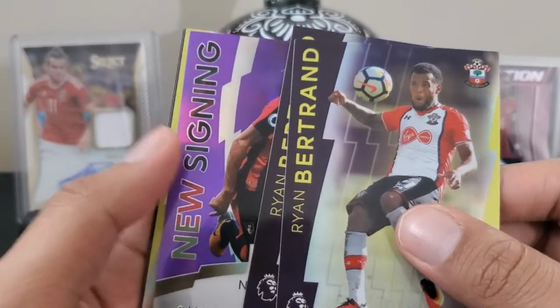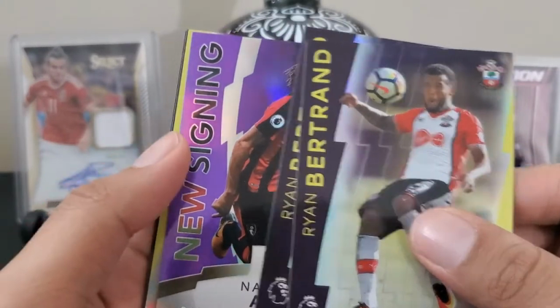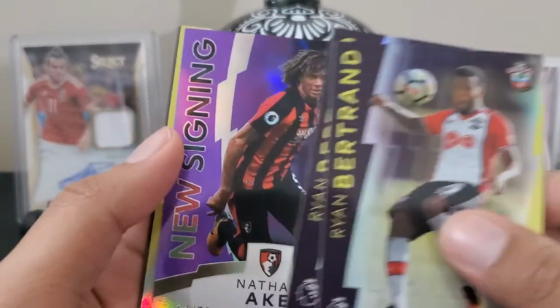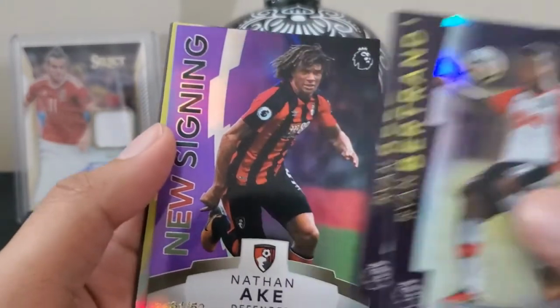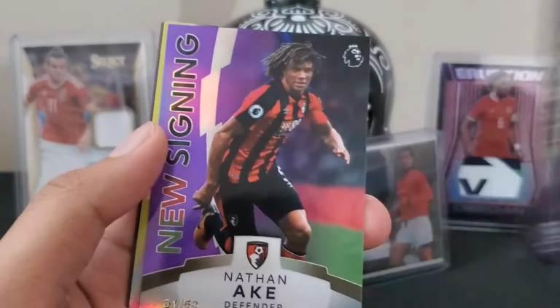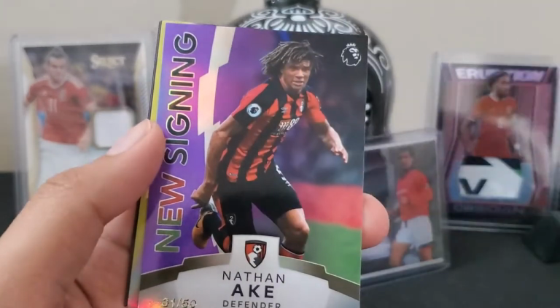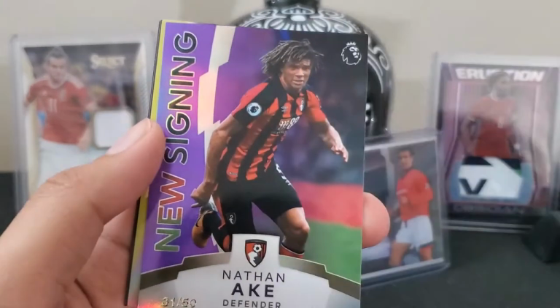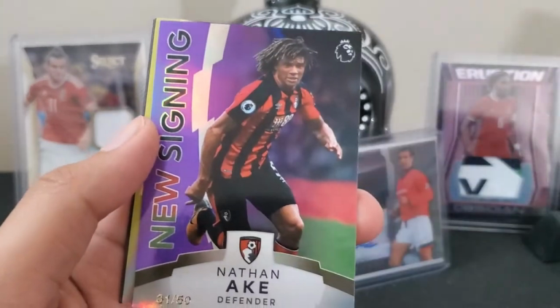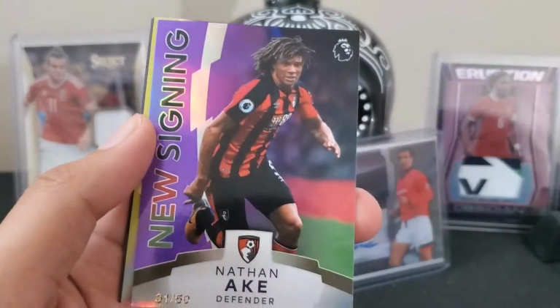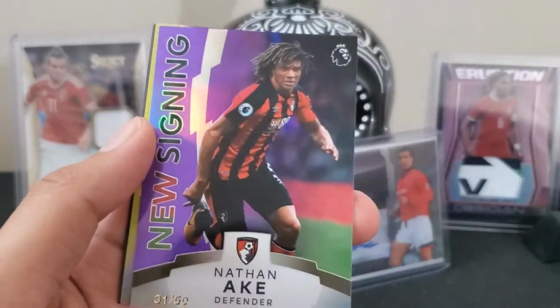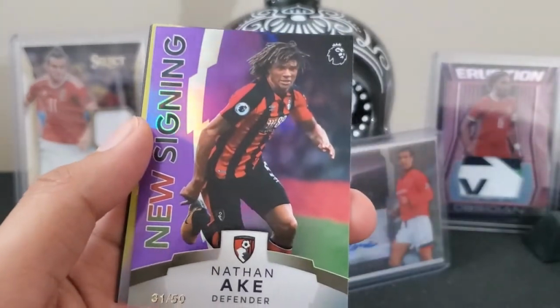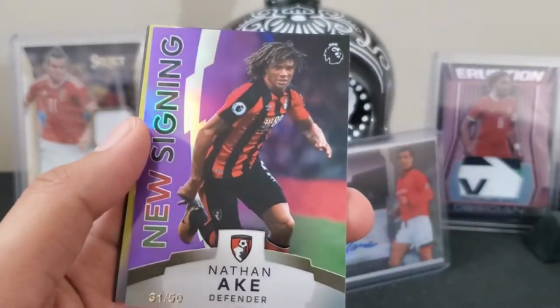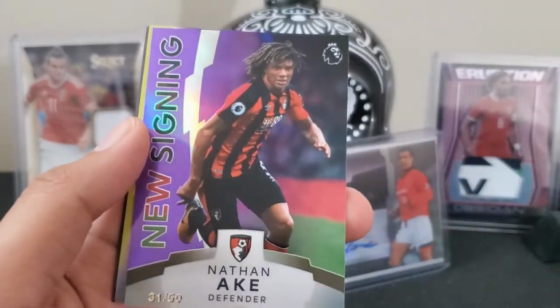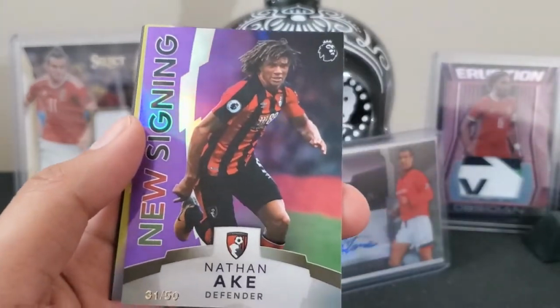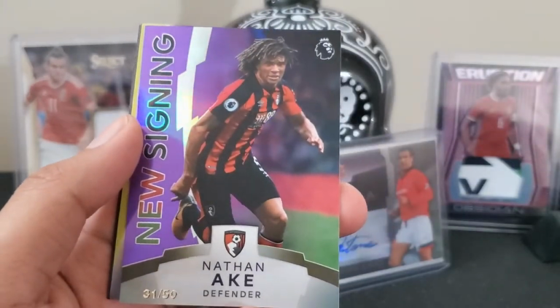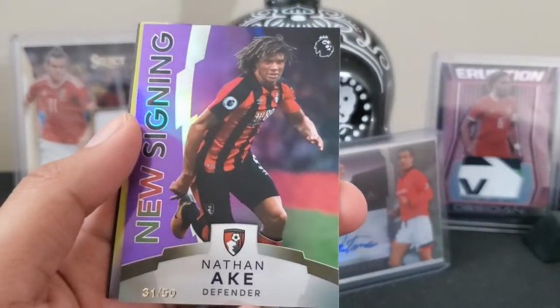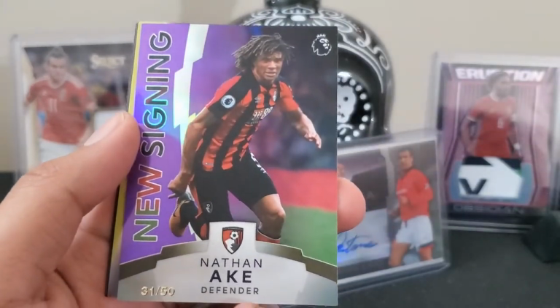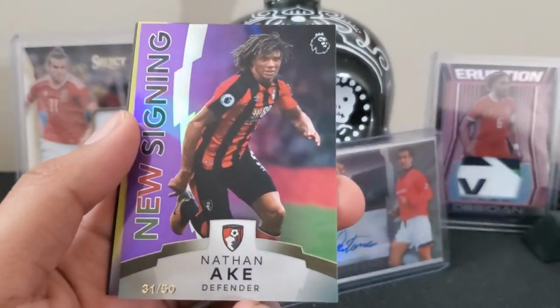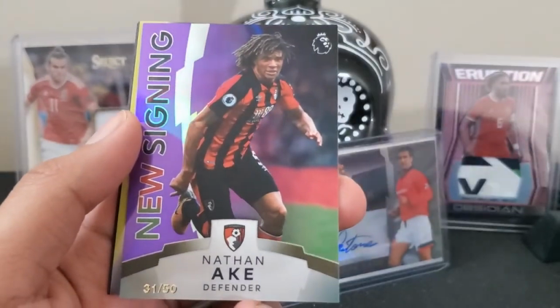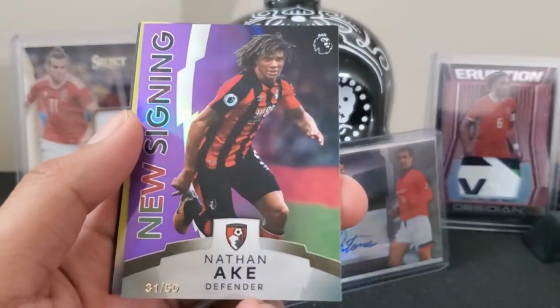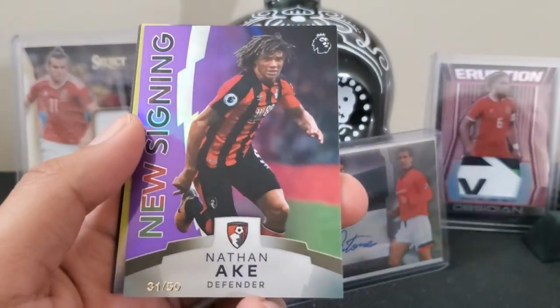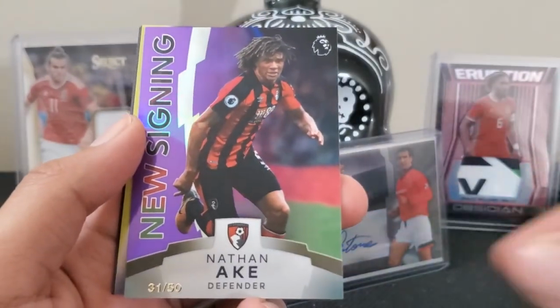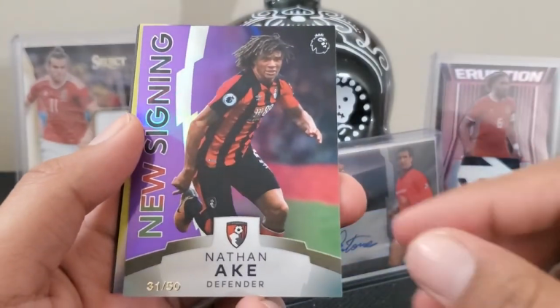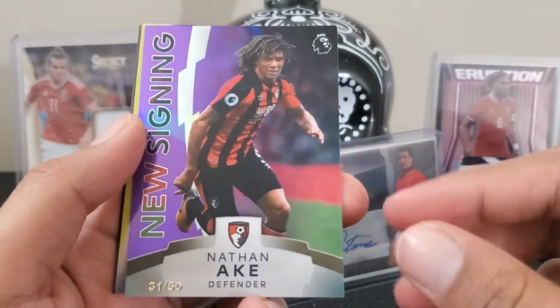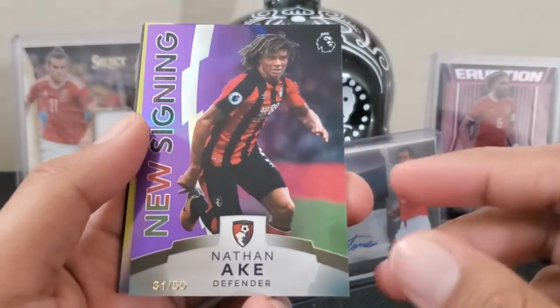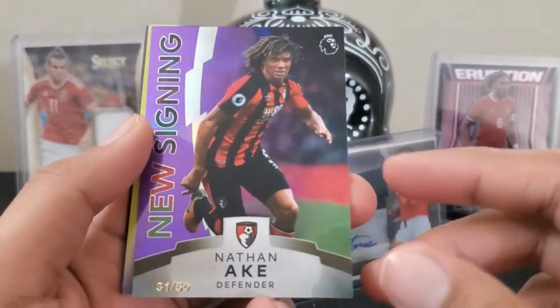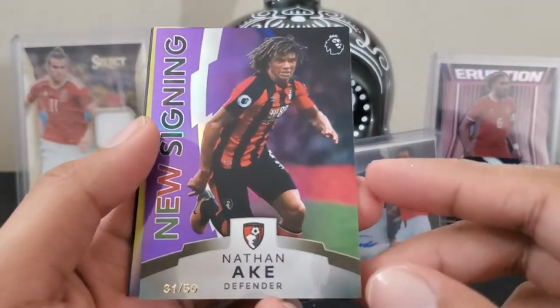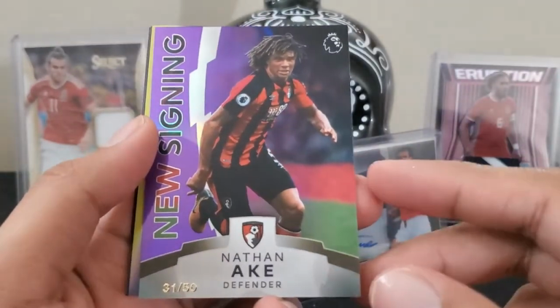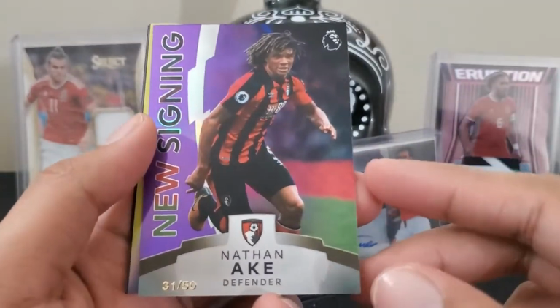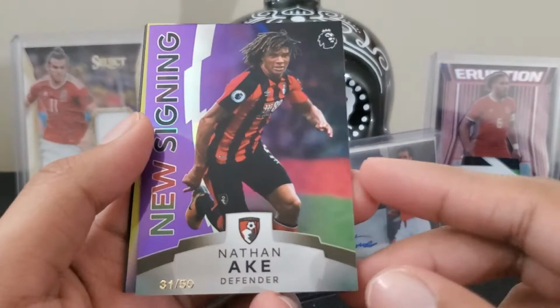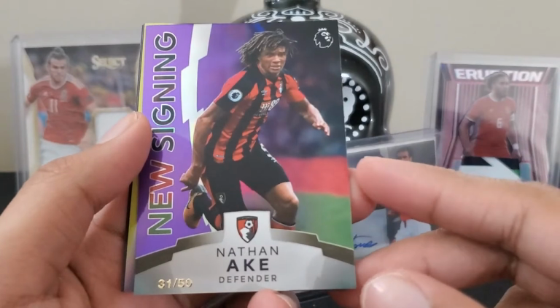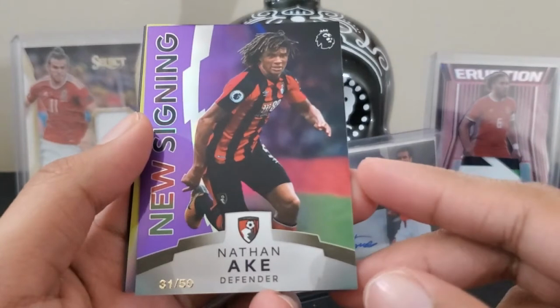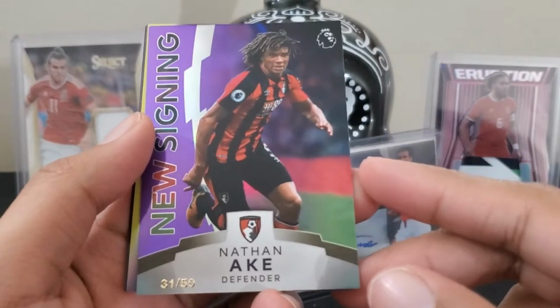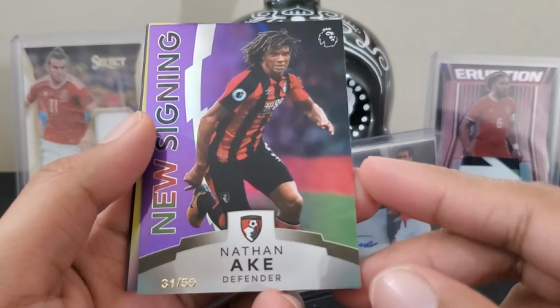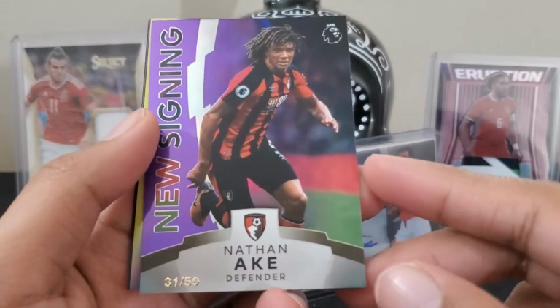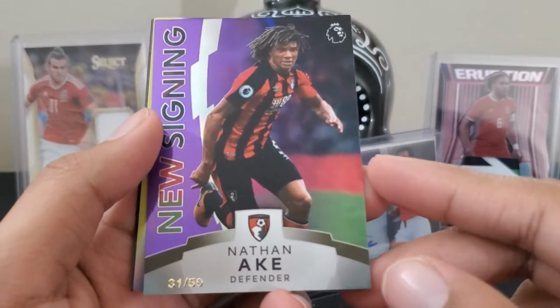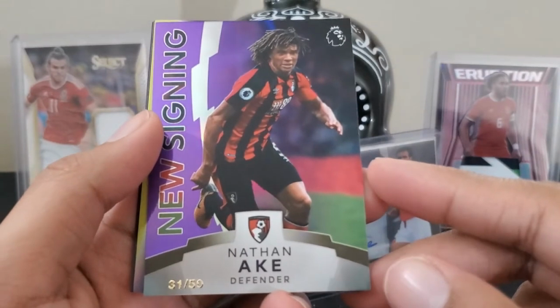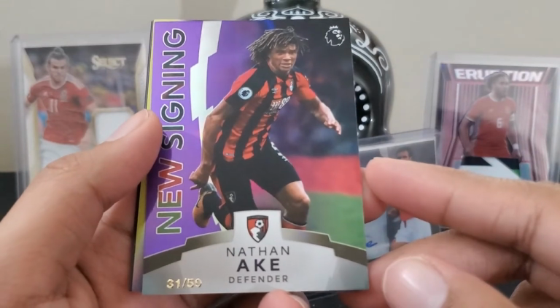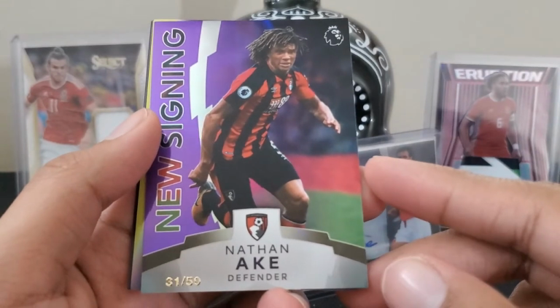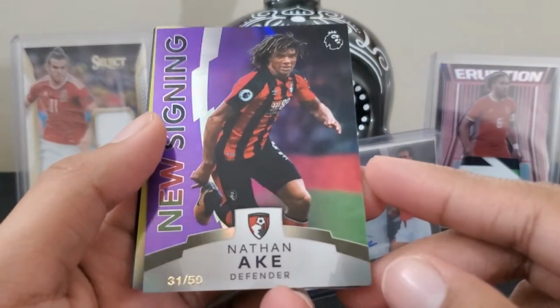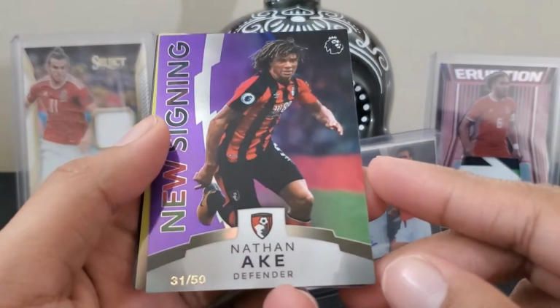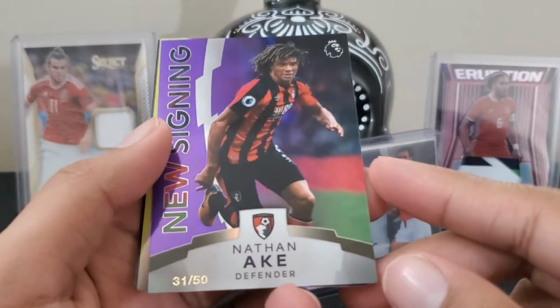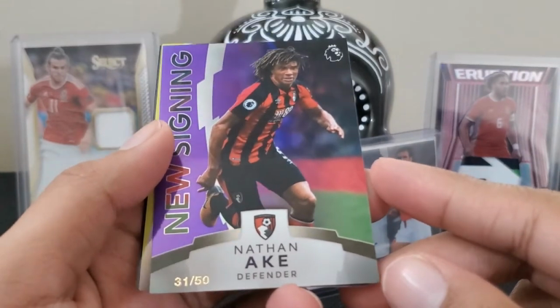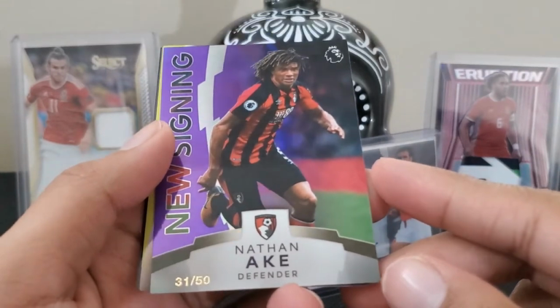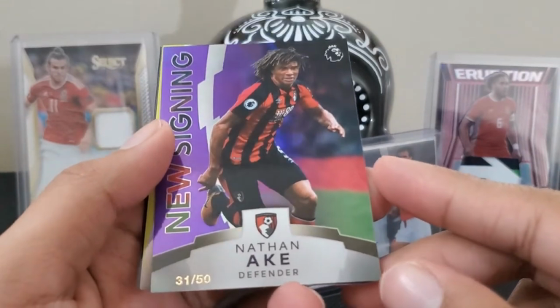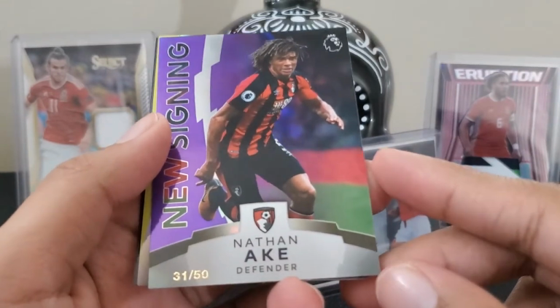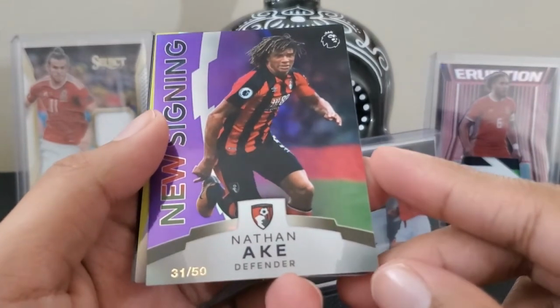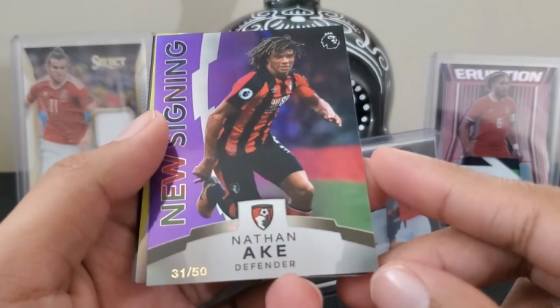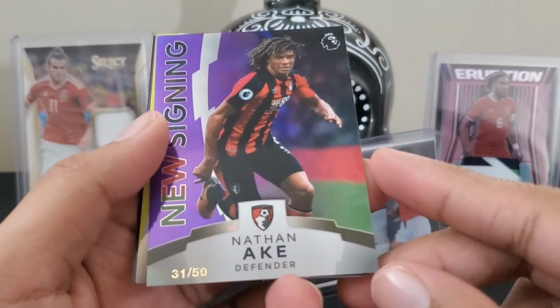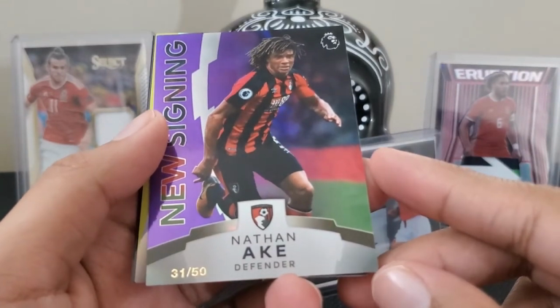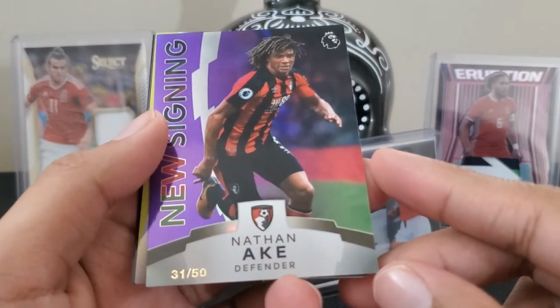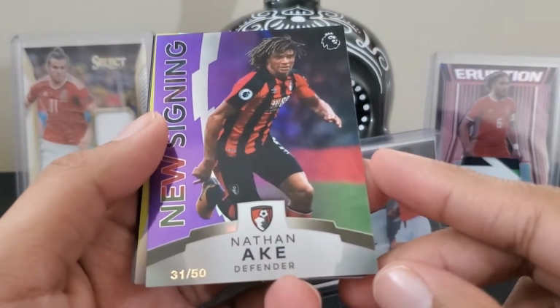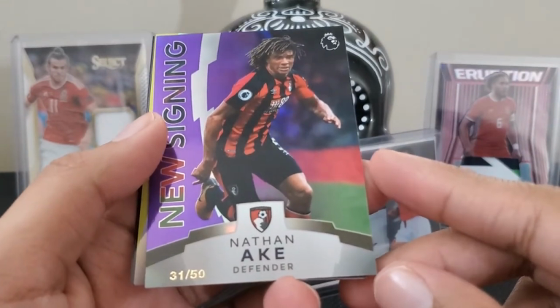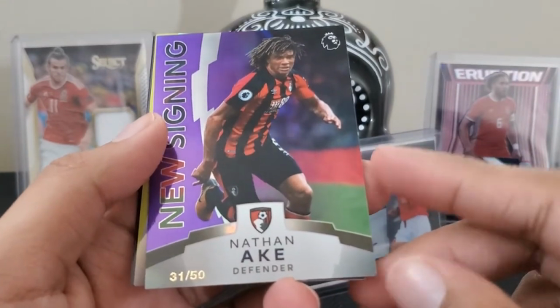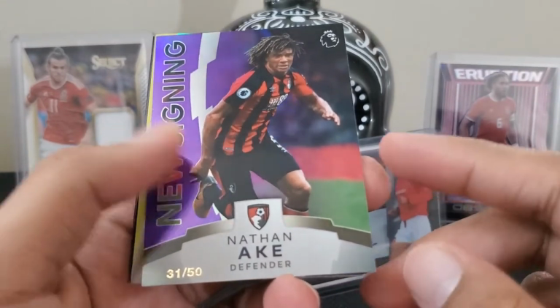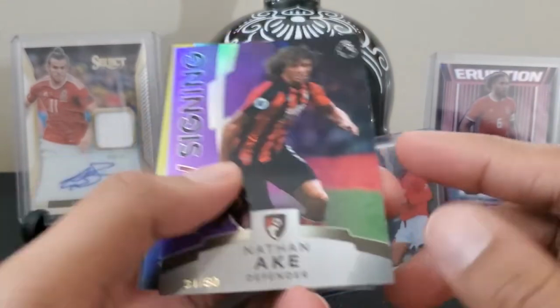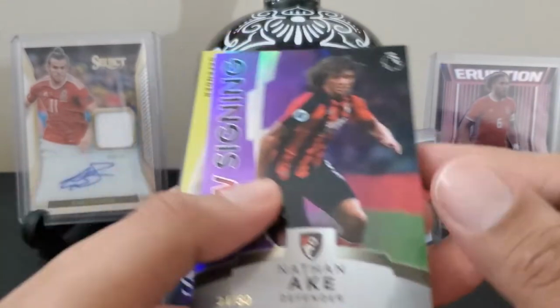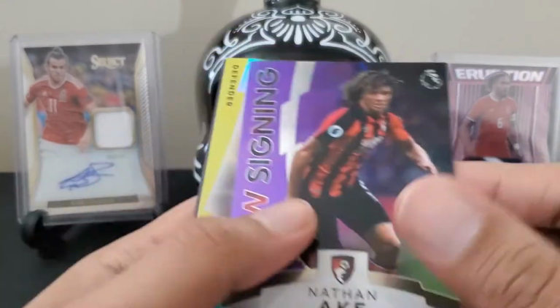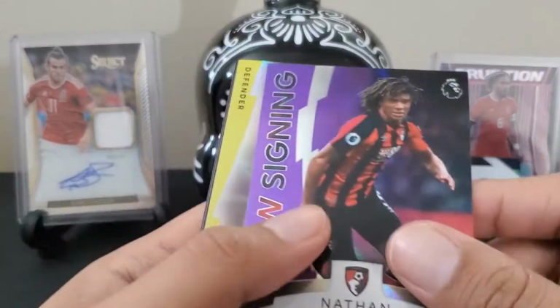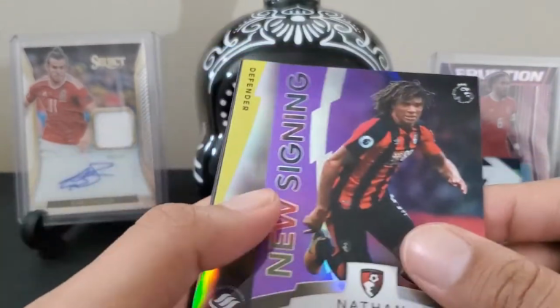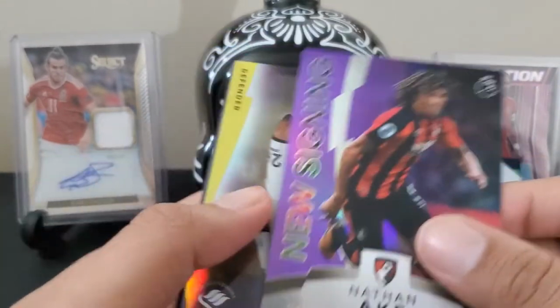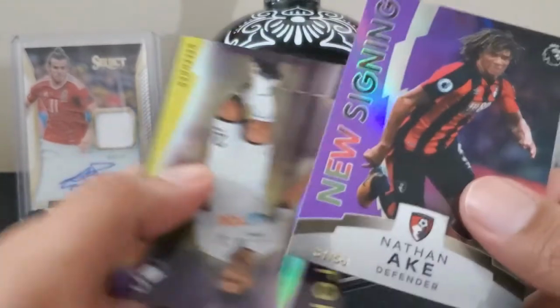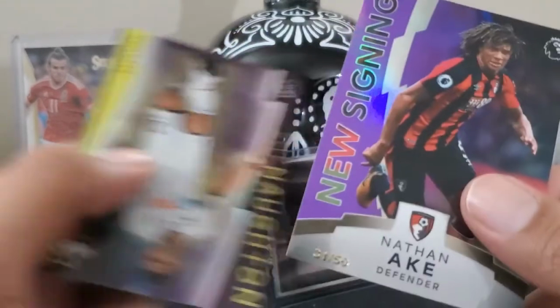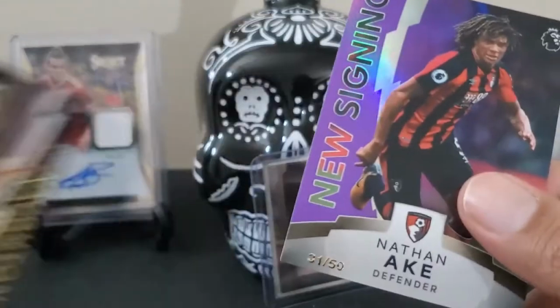New signing — purple — Nathan — 31 out of 50! I will forgive the repeat because we pulled a numbered card.